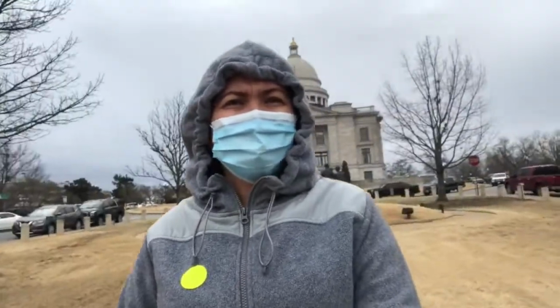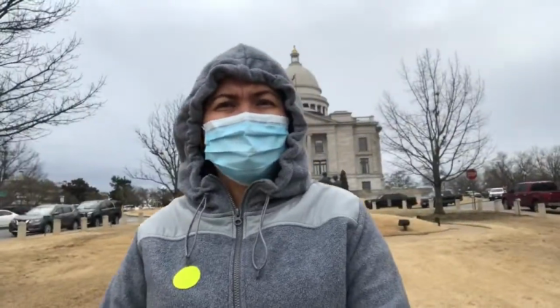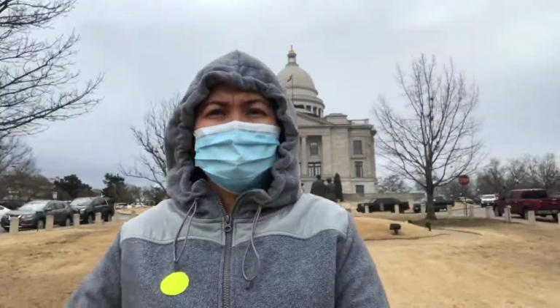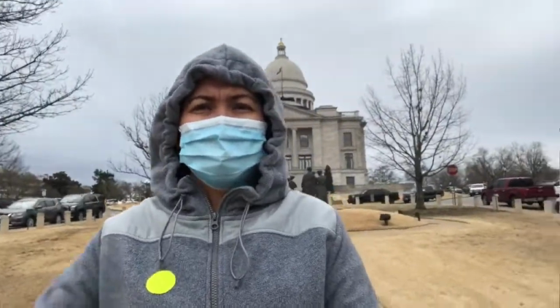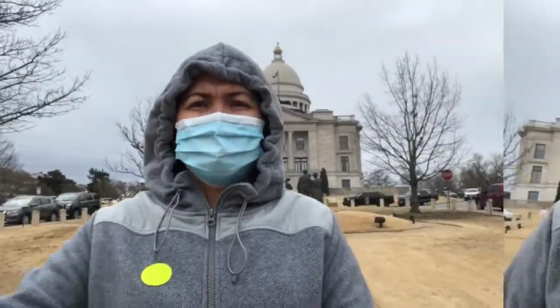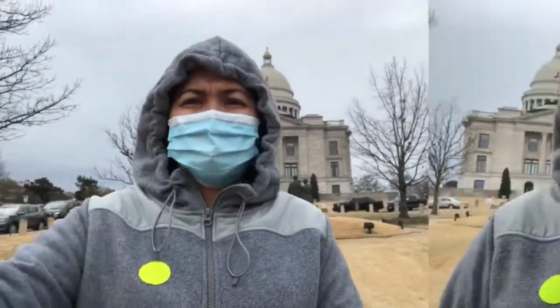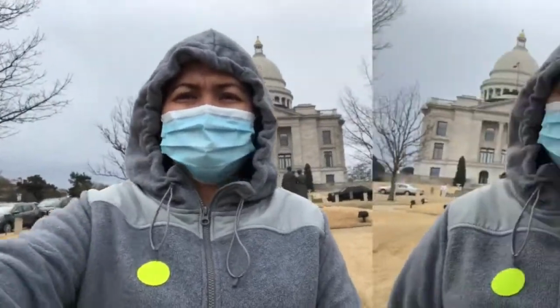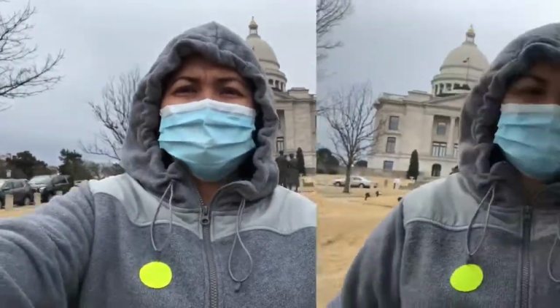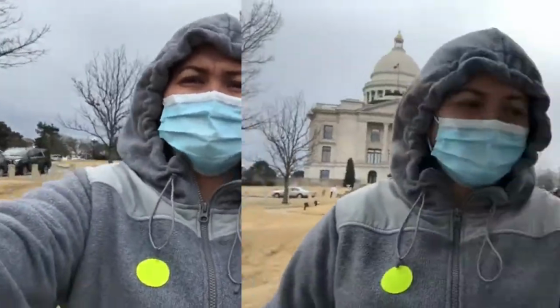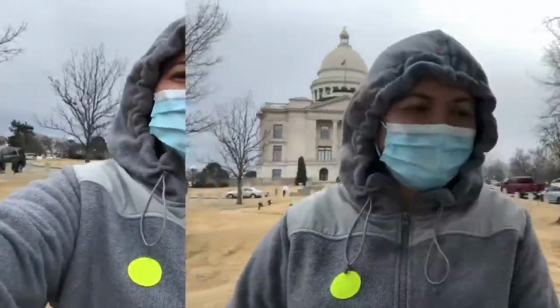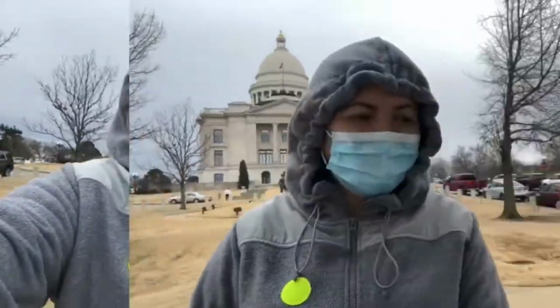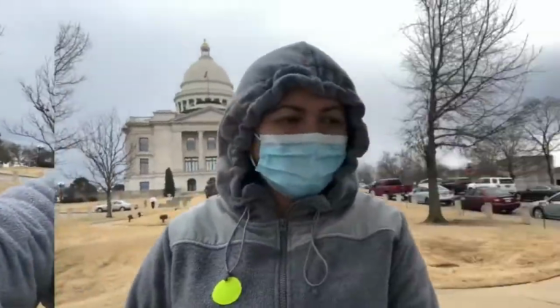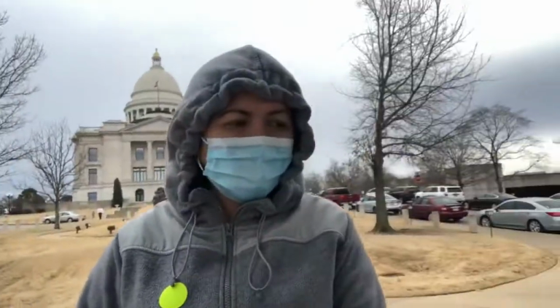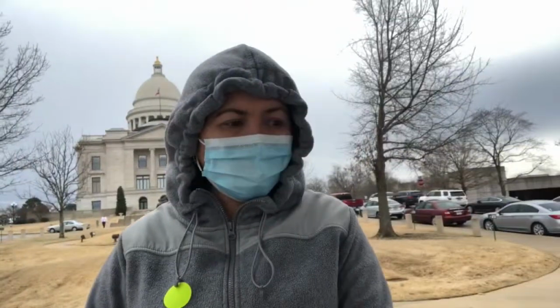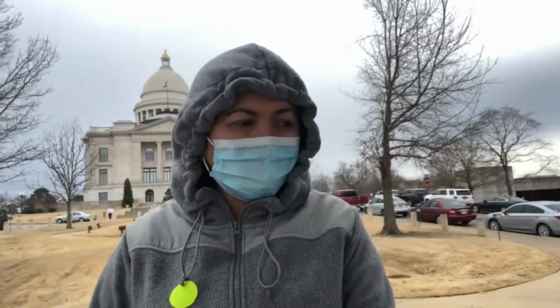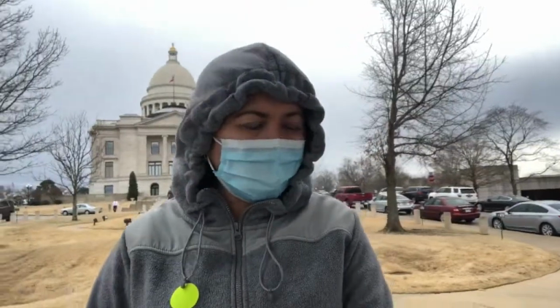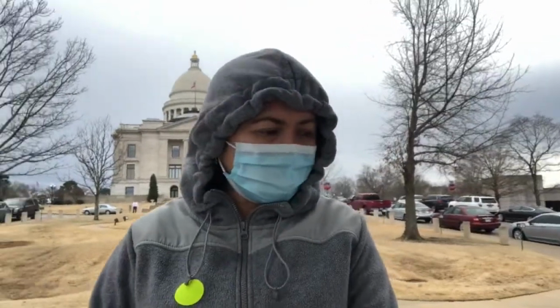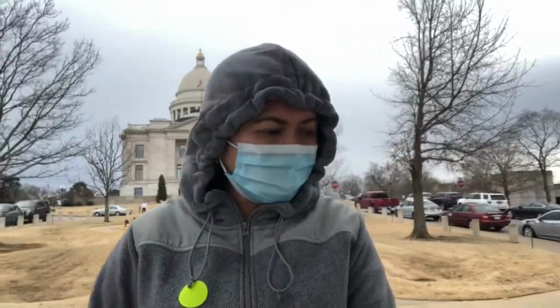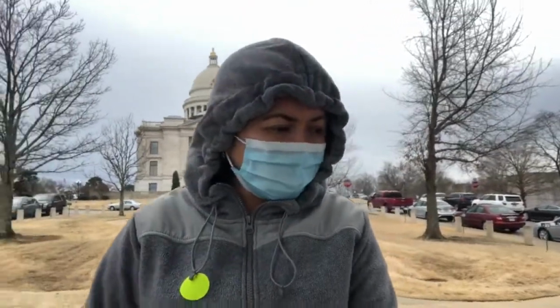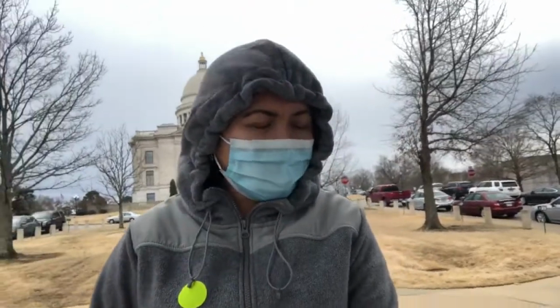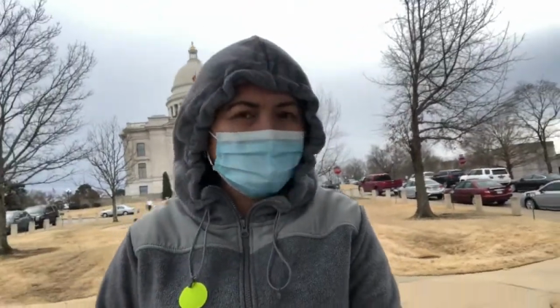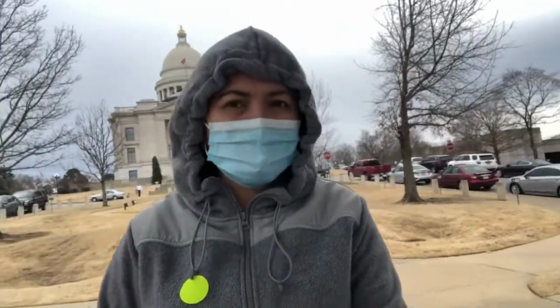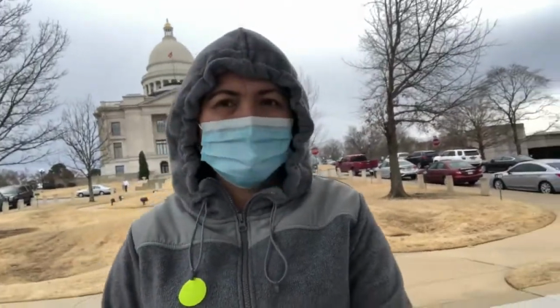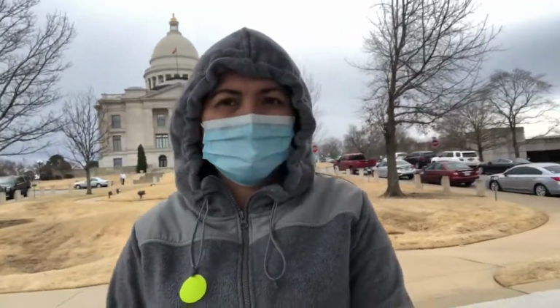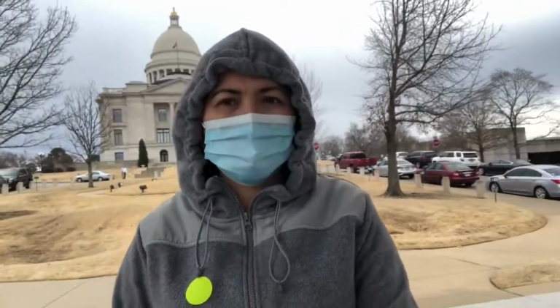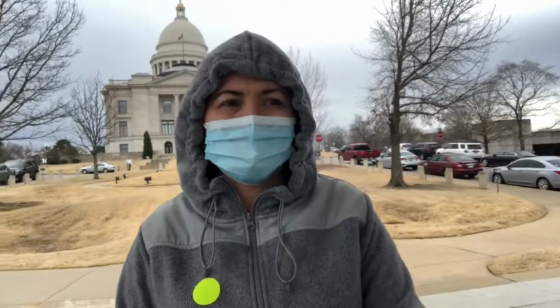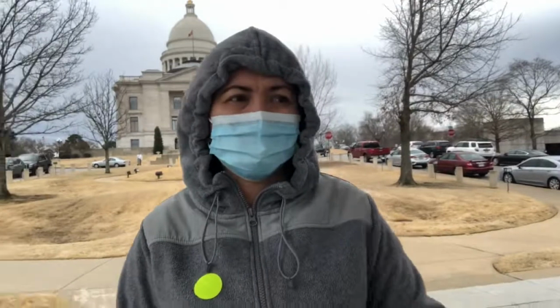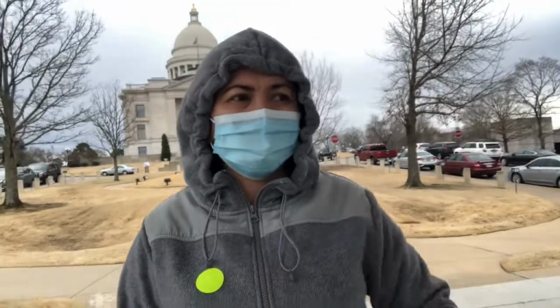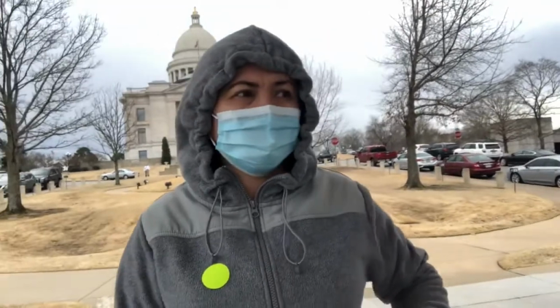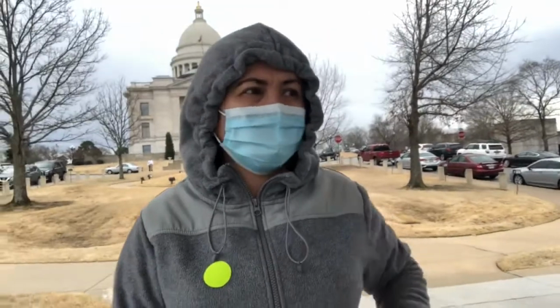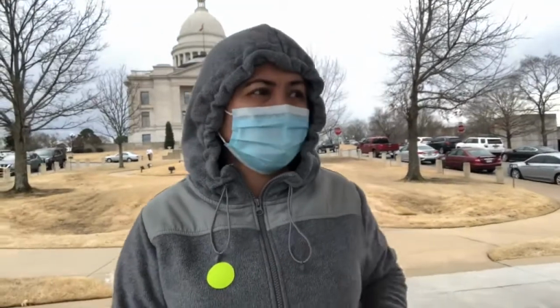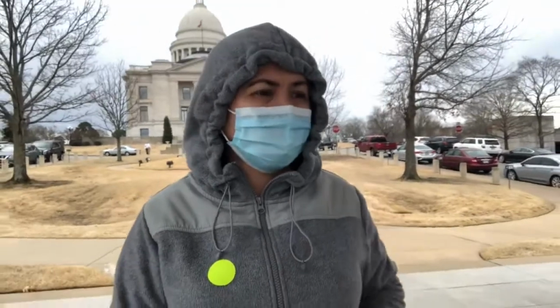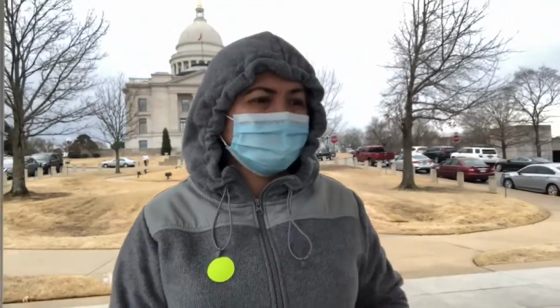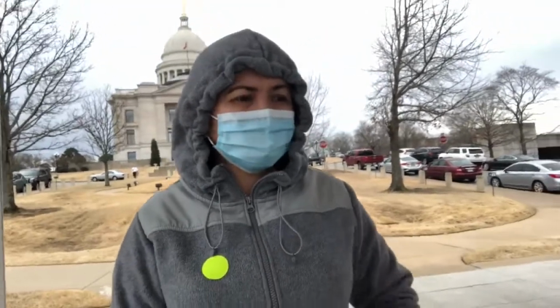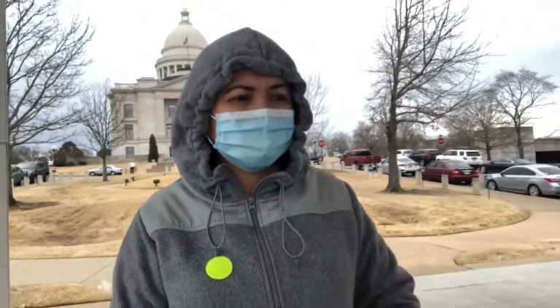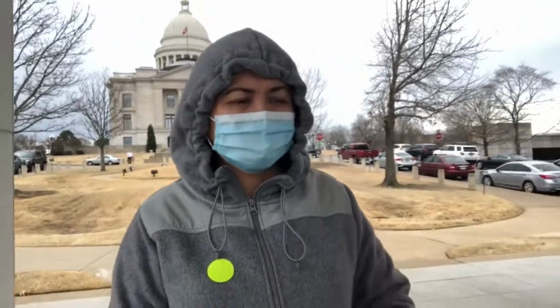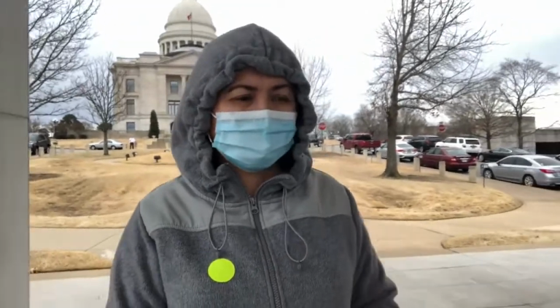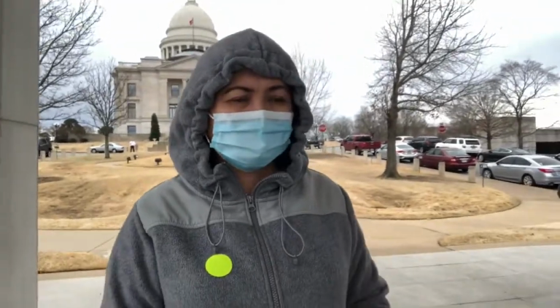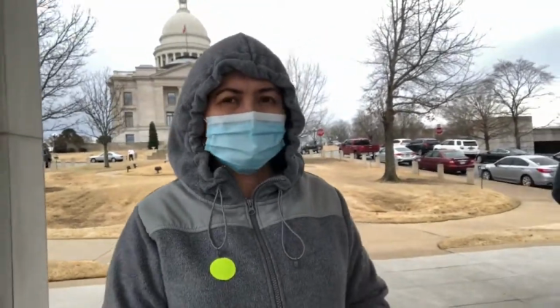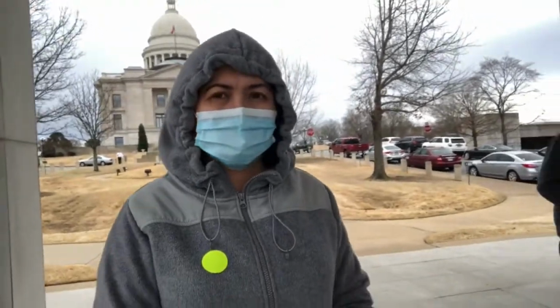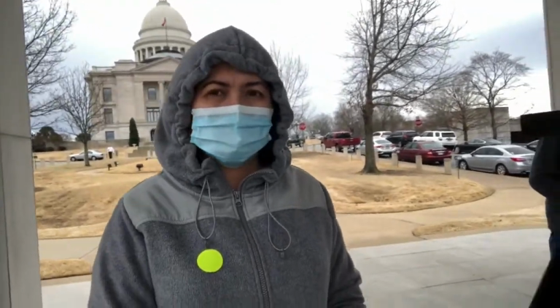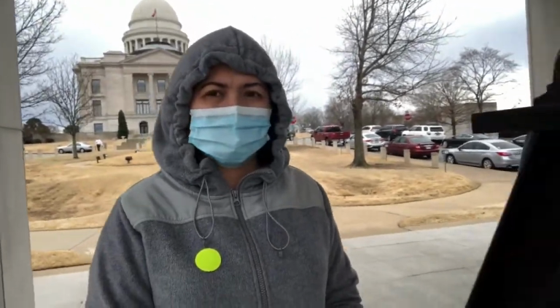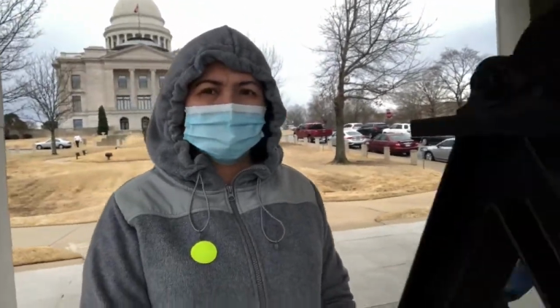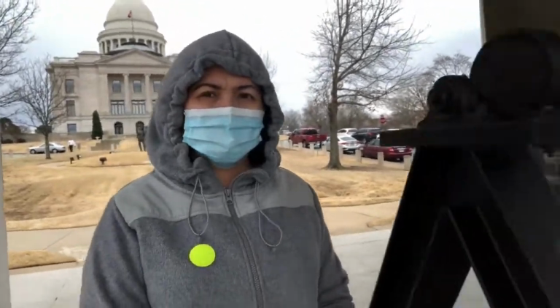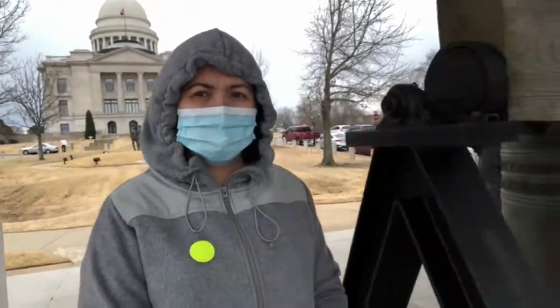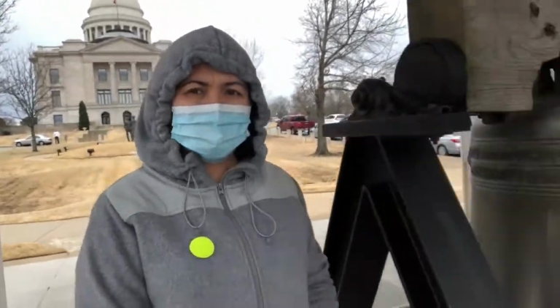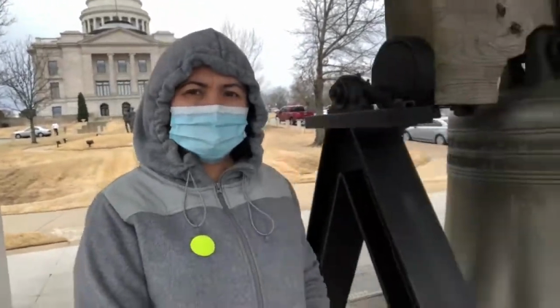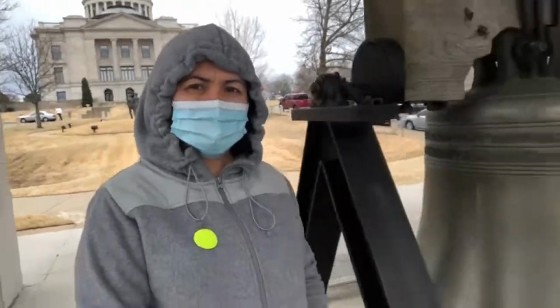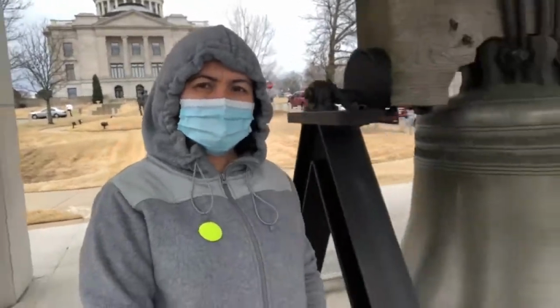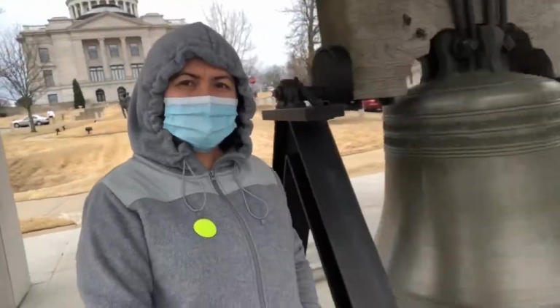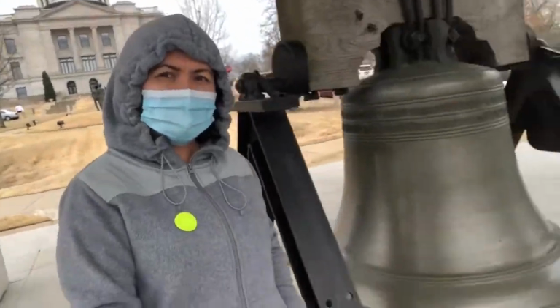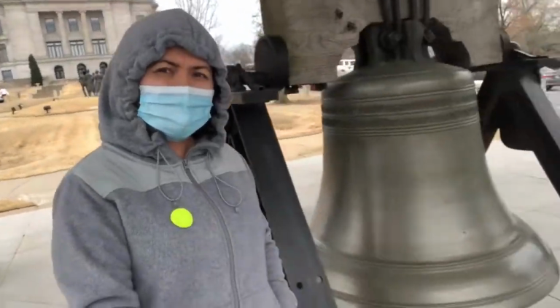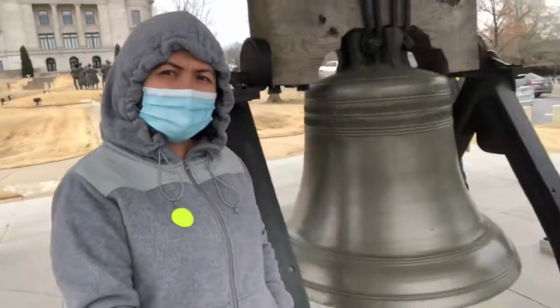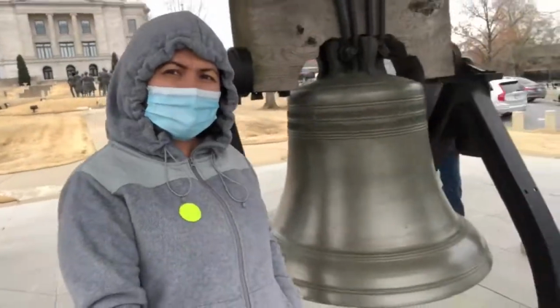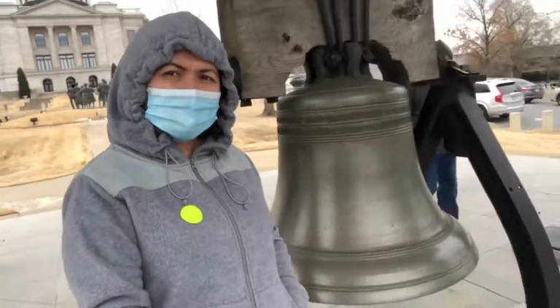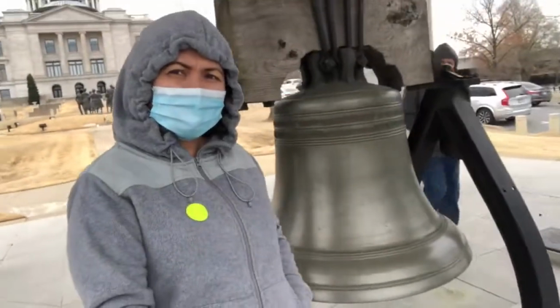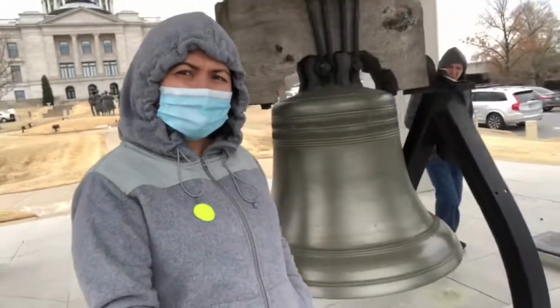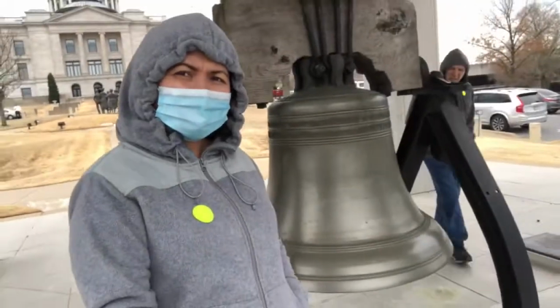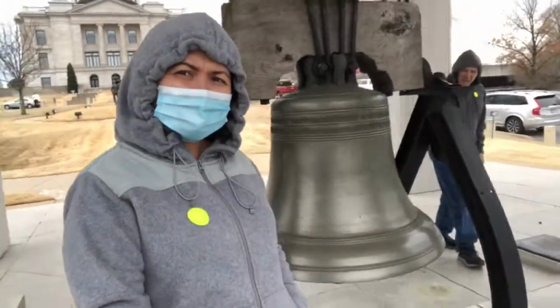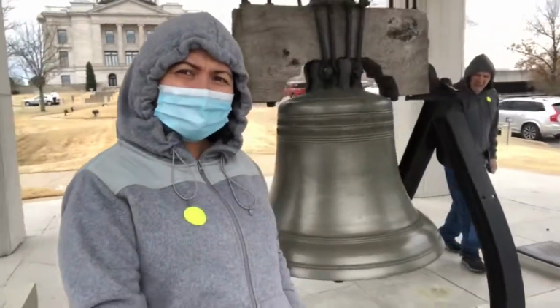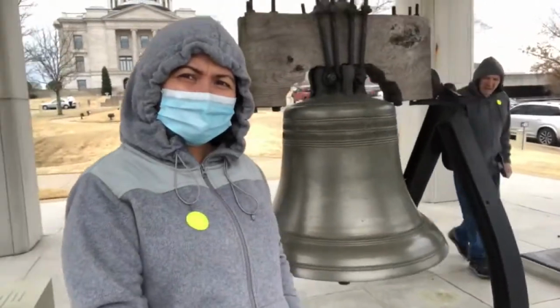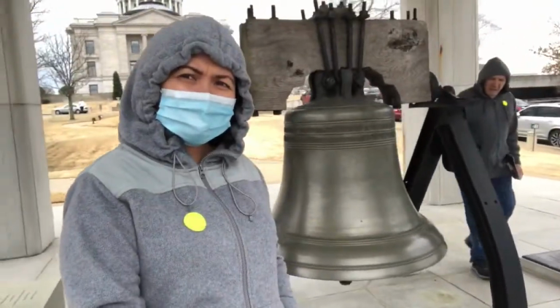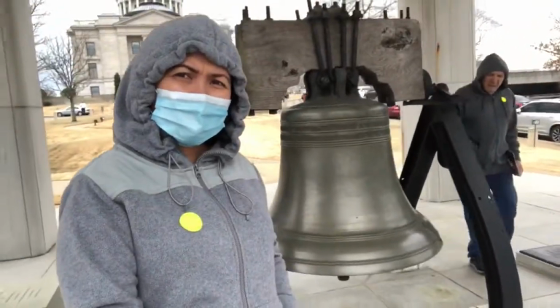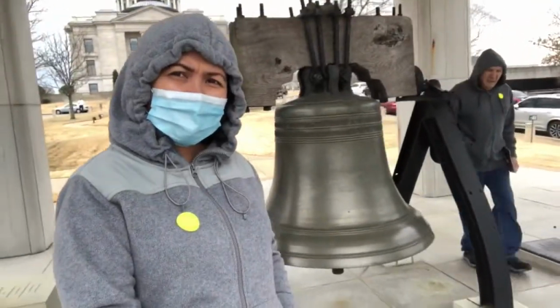They have a bell here in Arkansas — look at the bell!